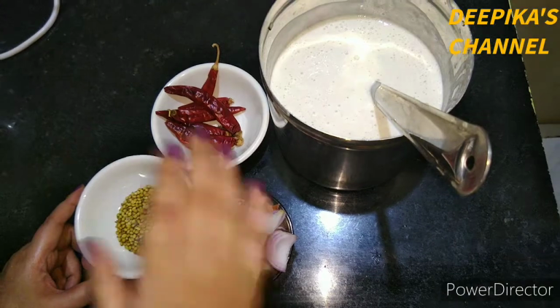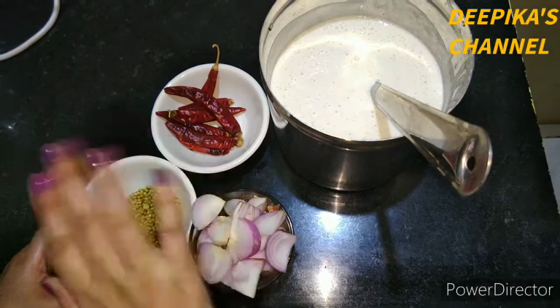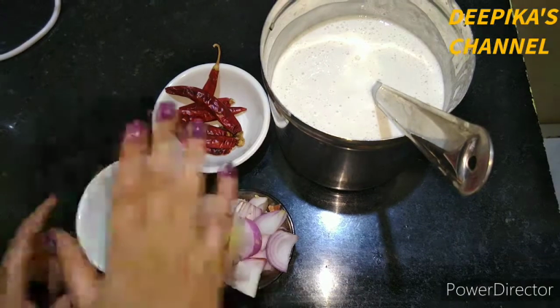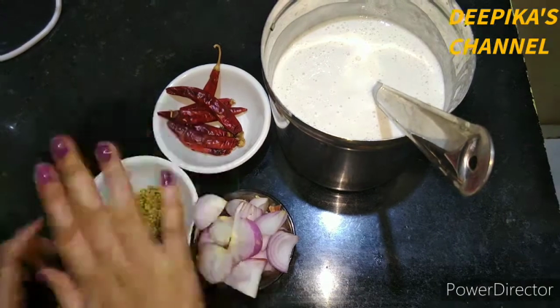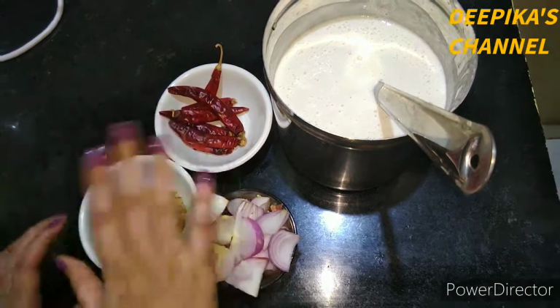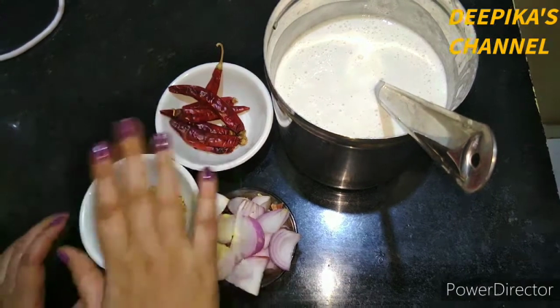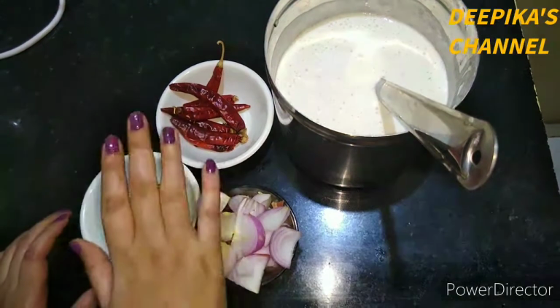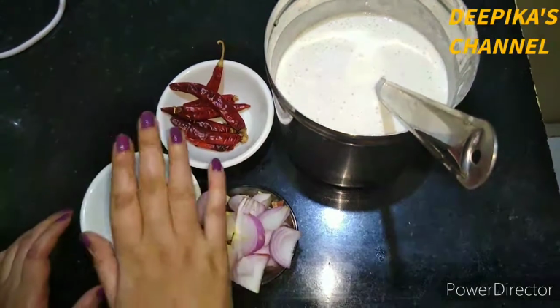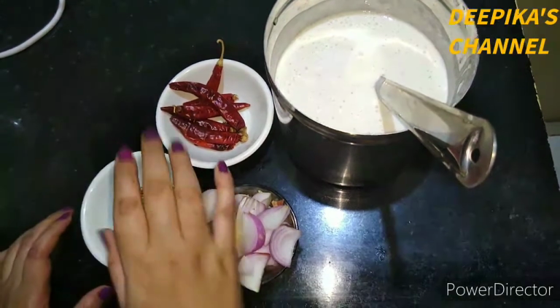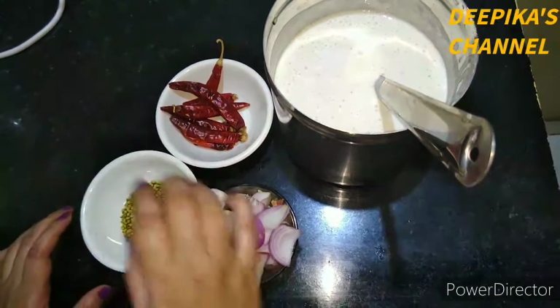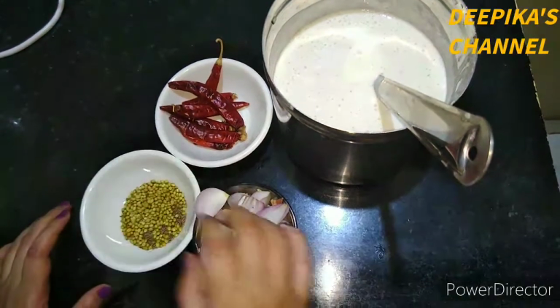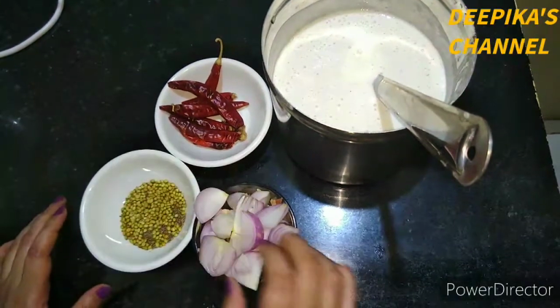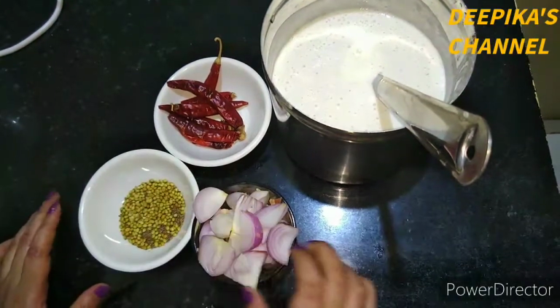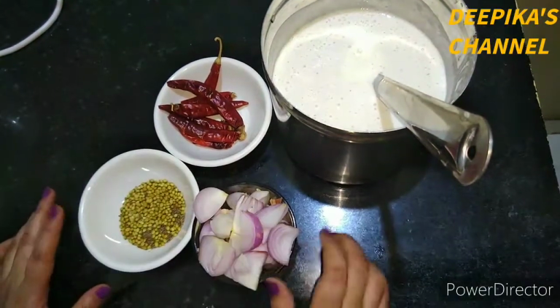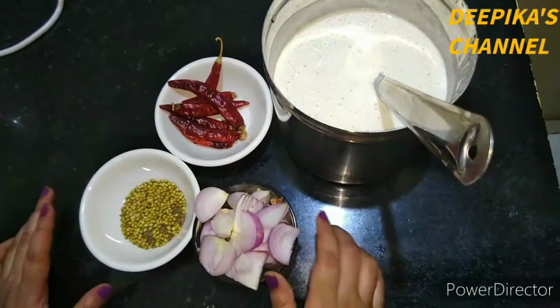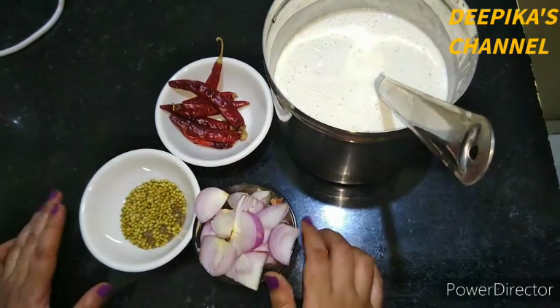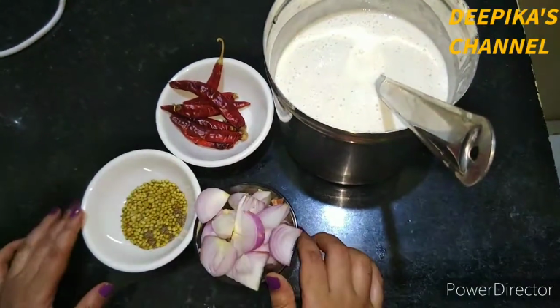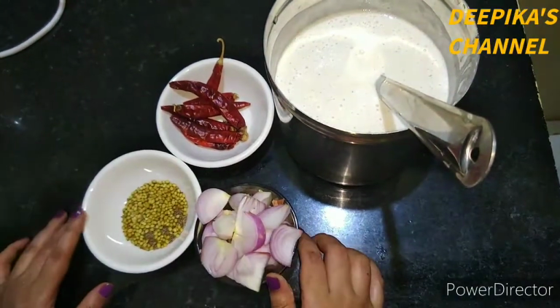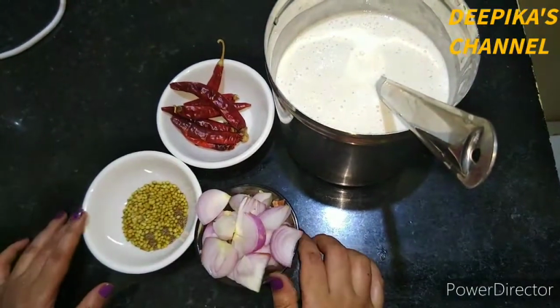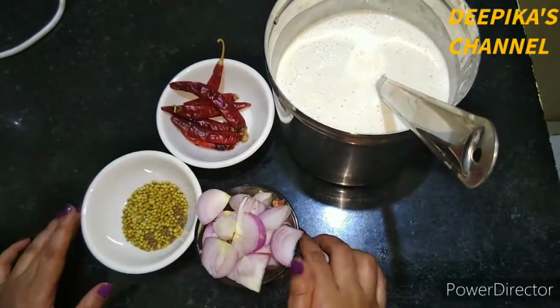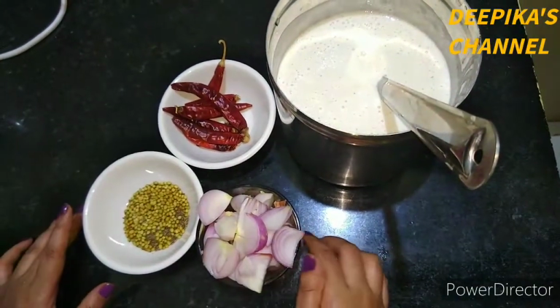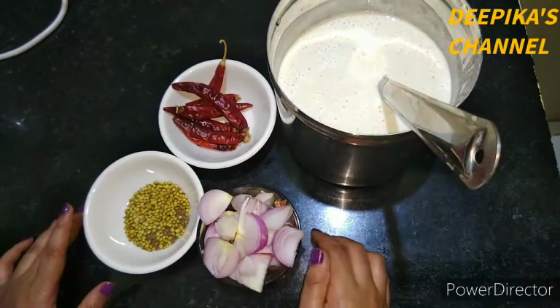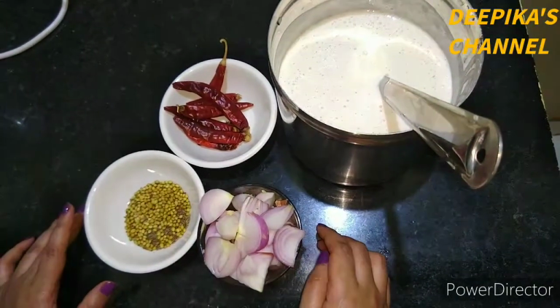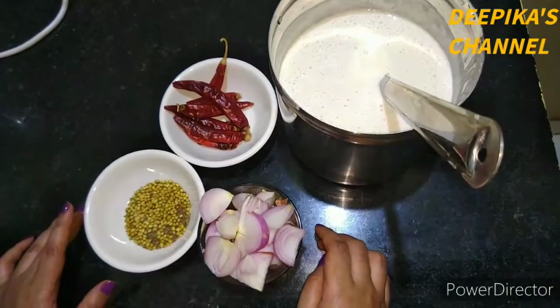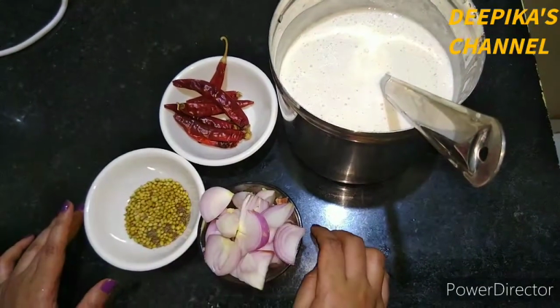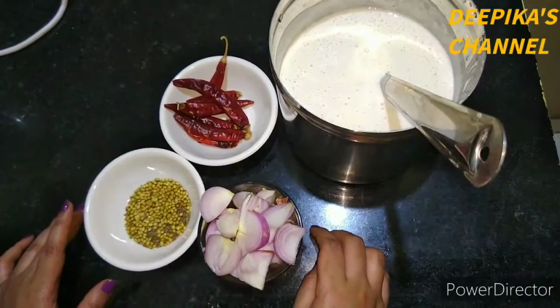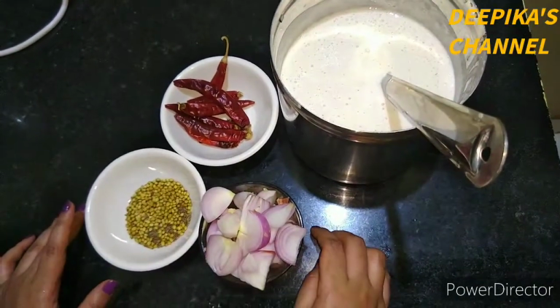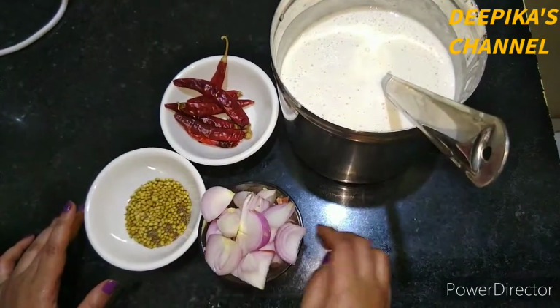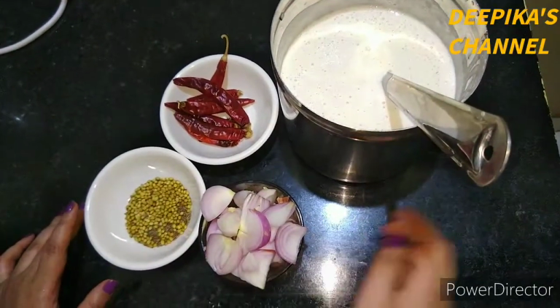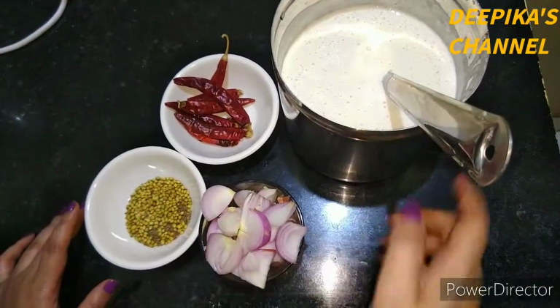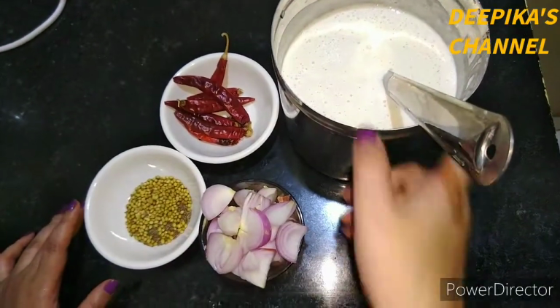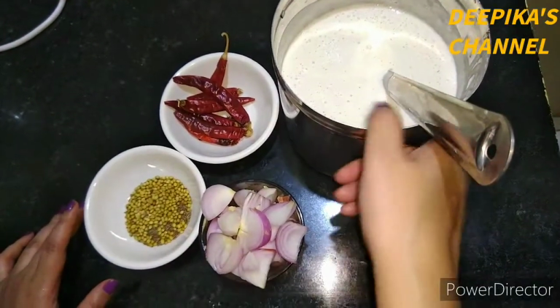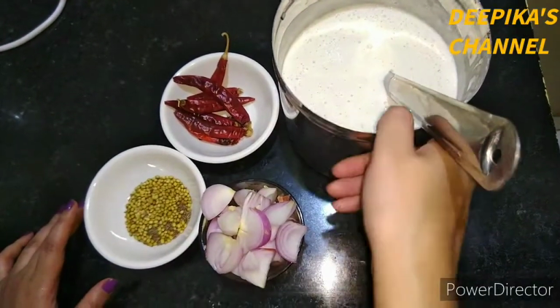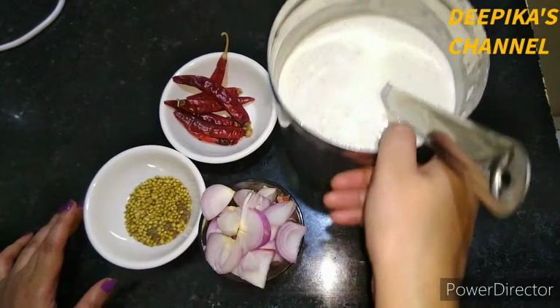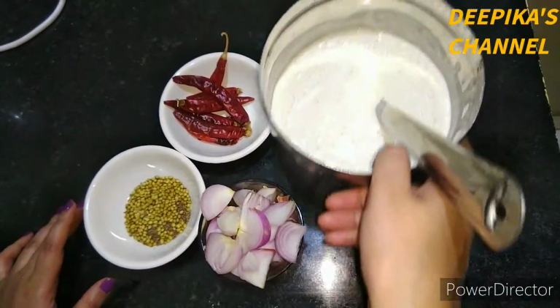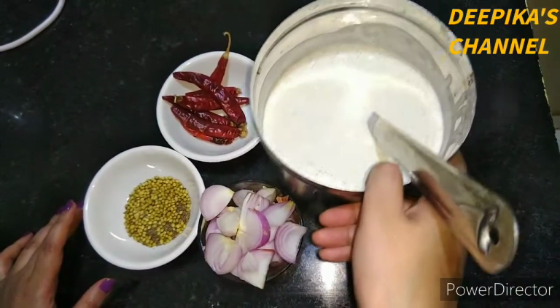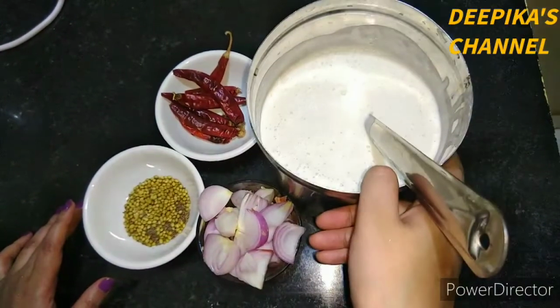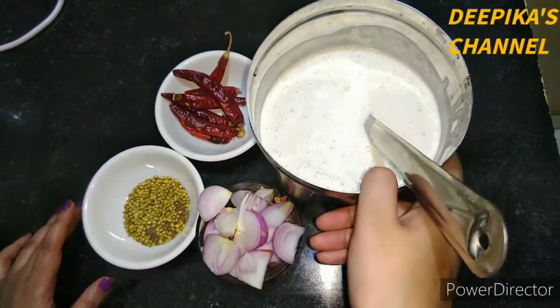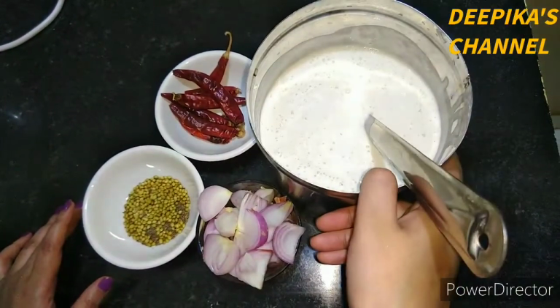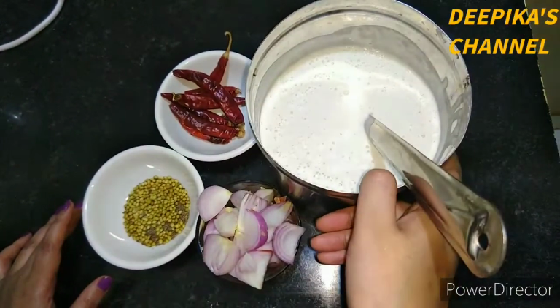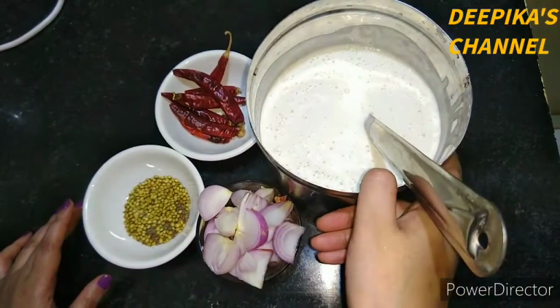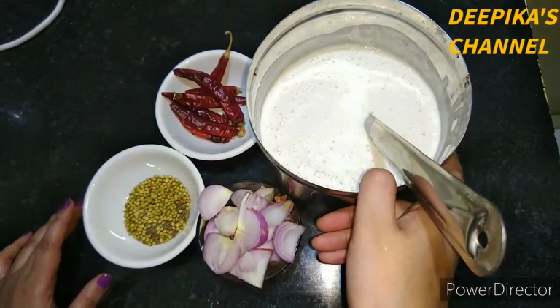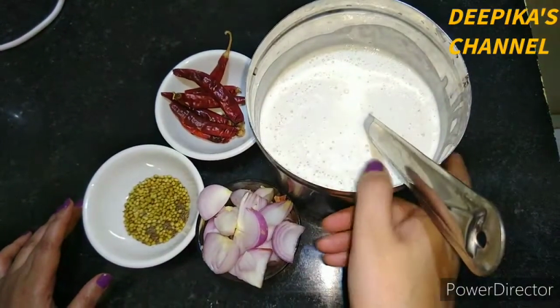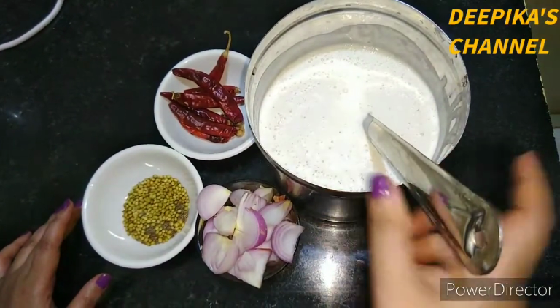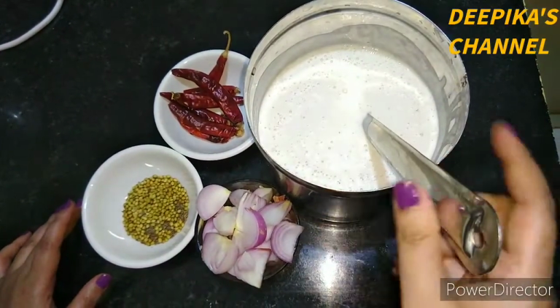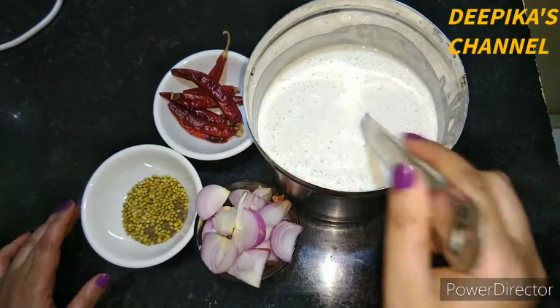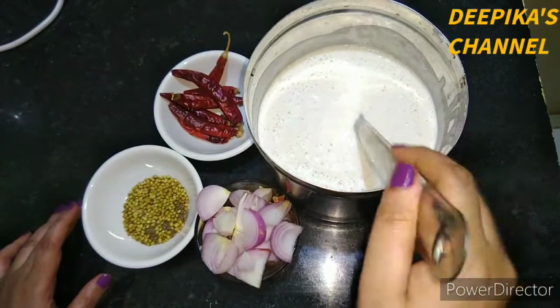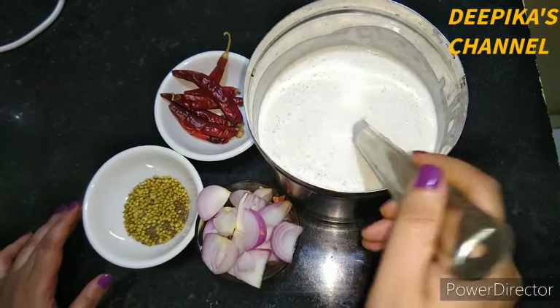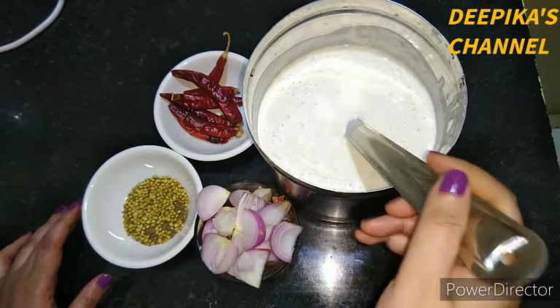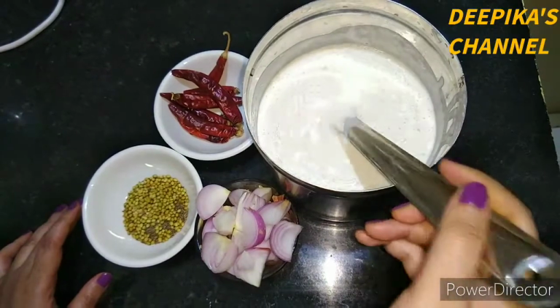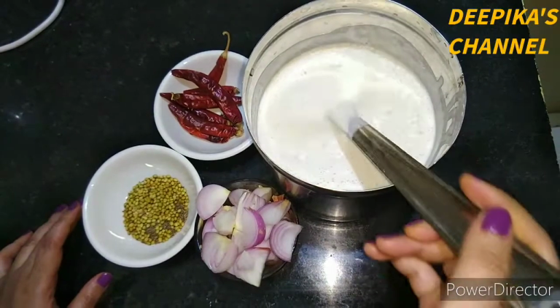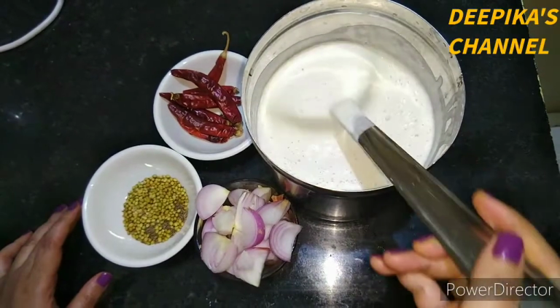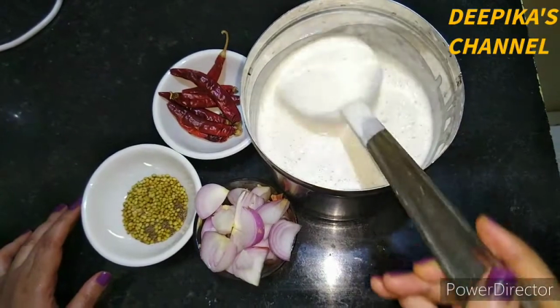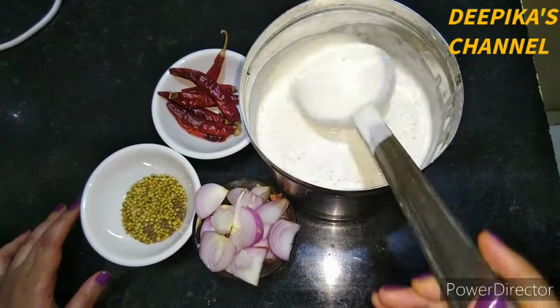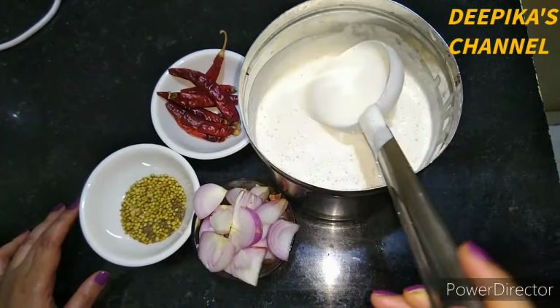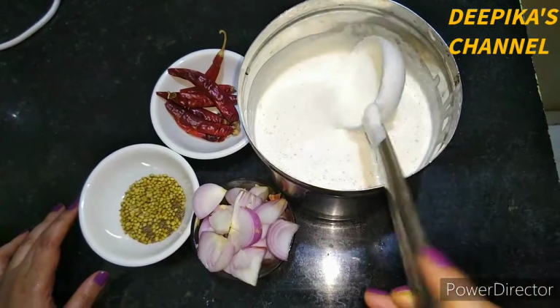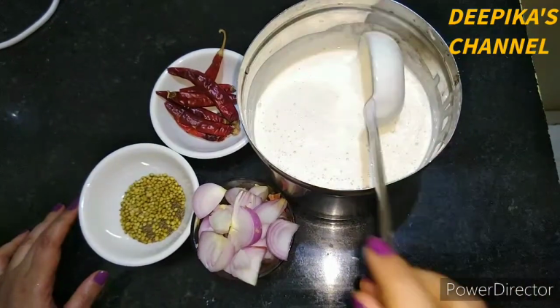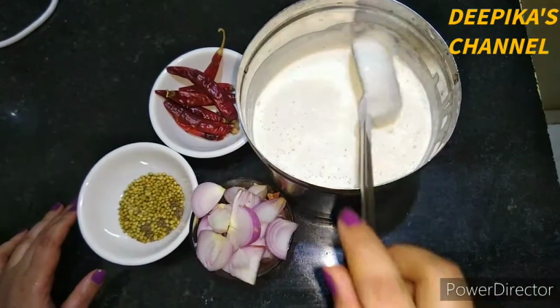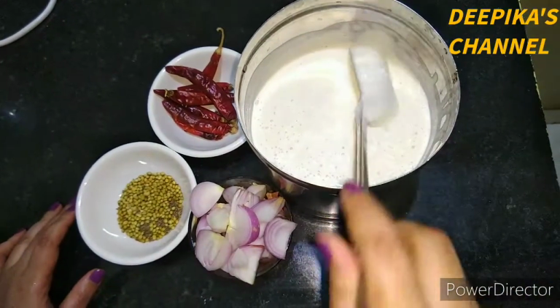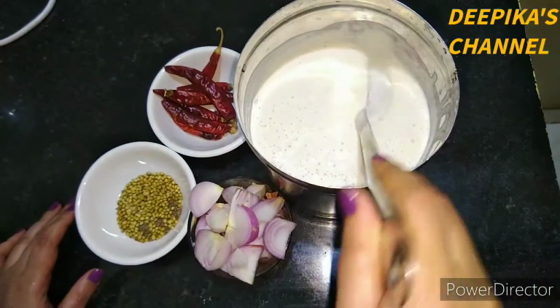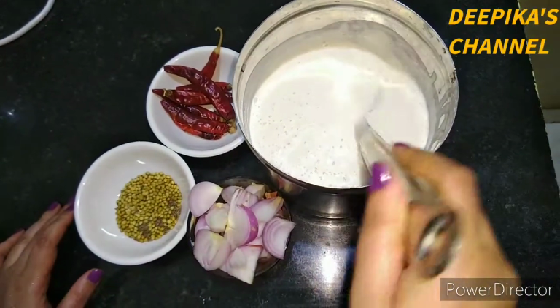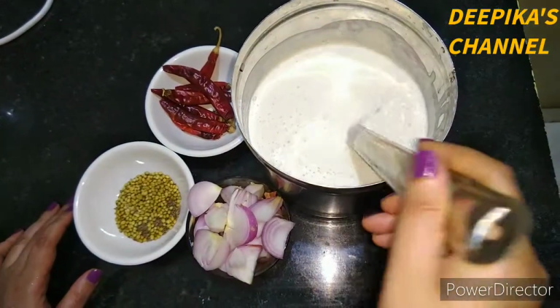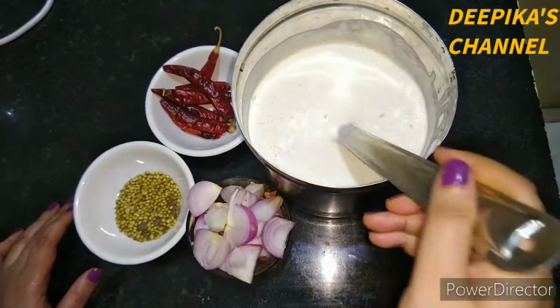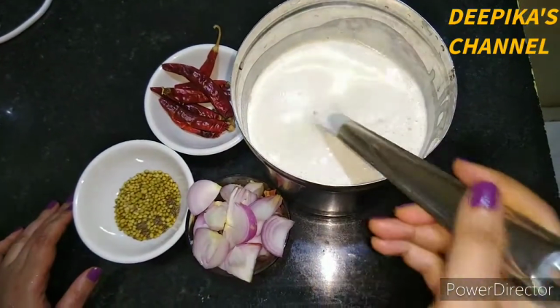Hello everyone. In this video, I am going to make a dough batter for 4 hours, and I am going to make a dough.